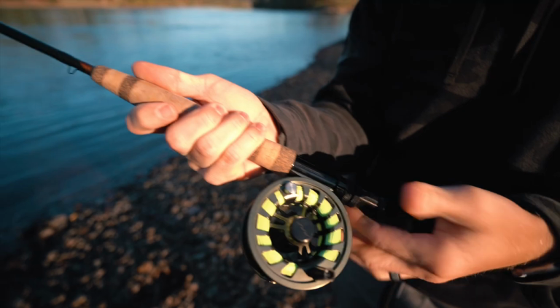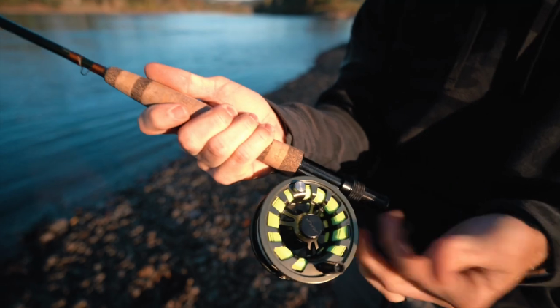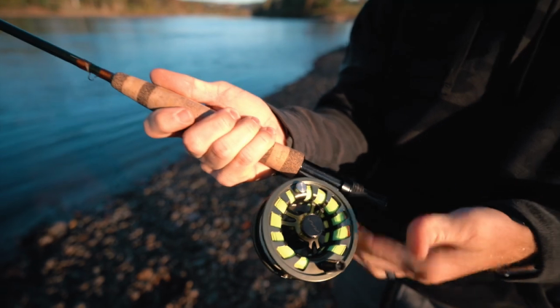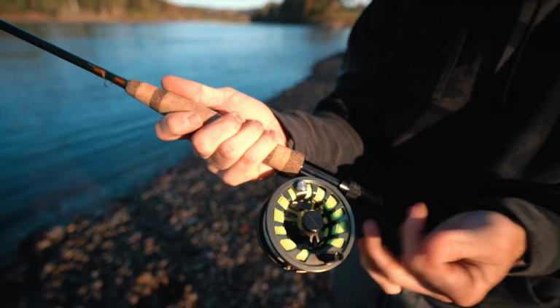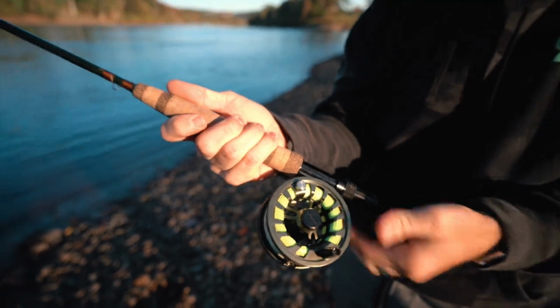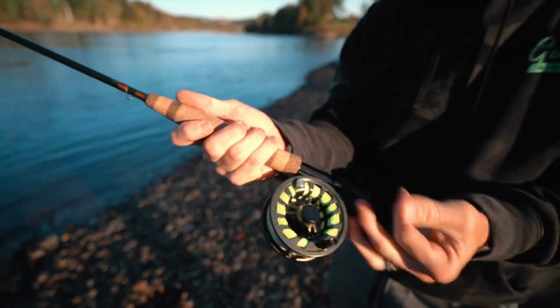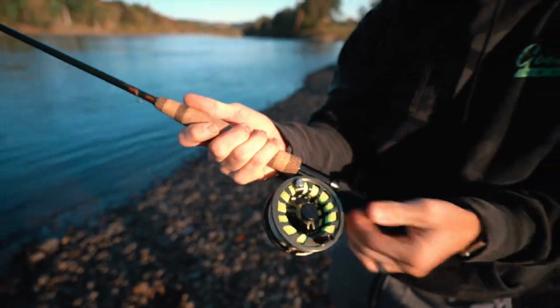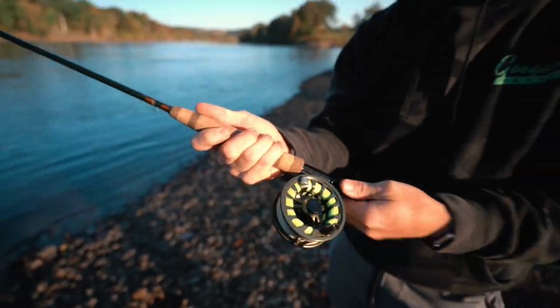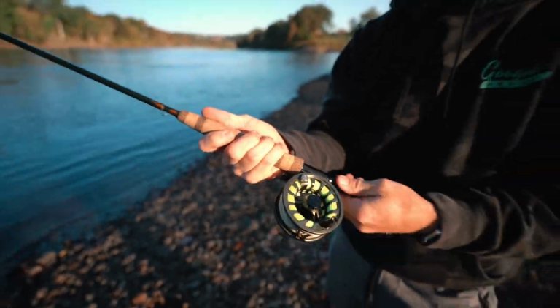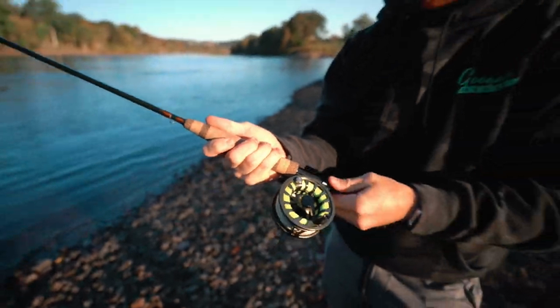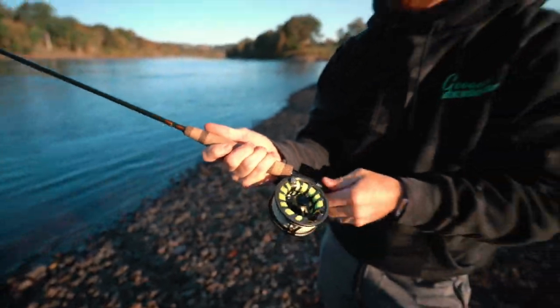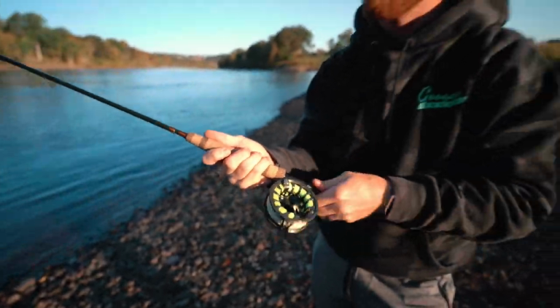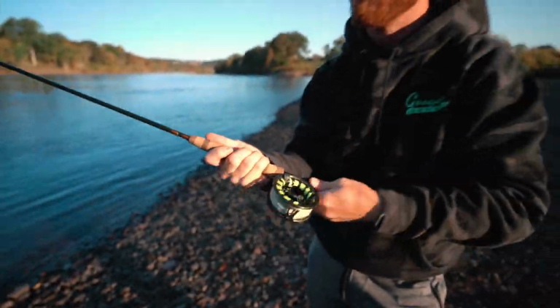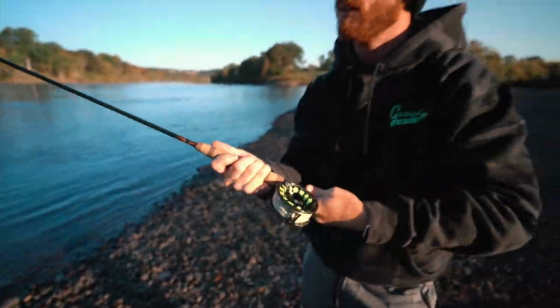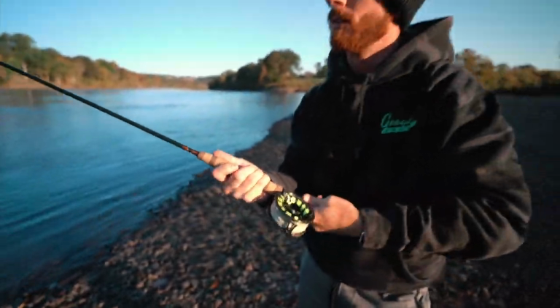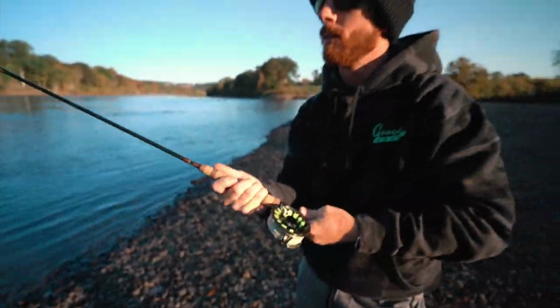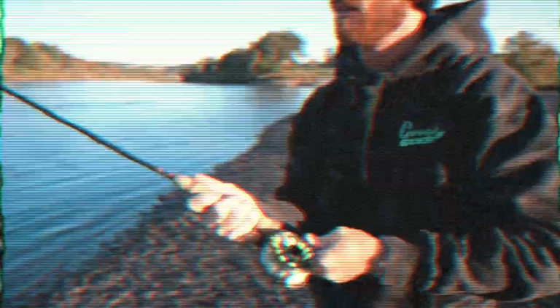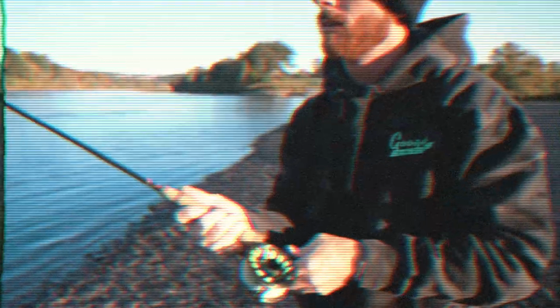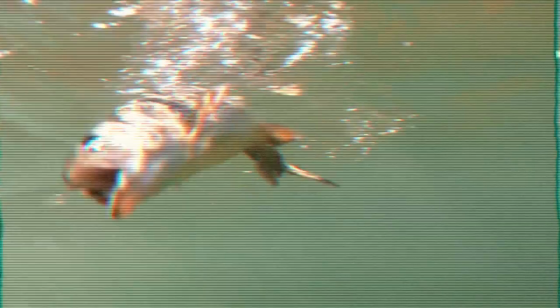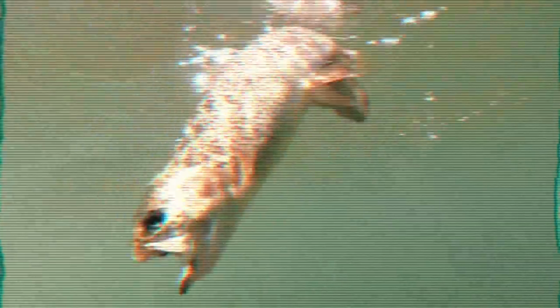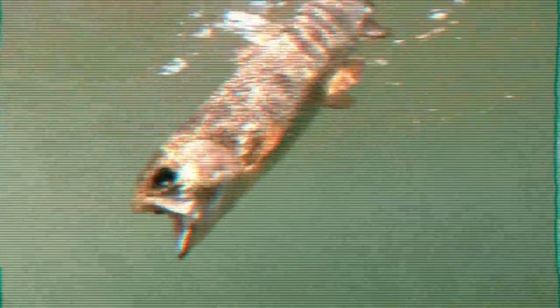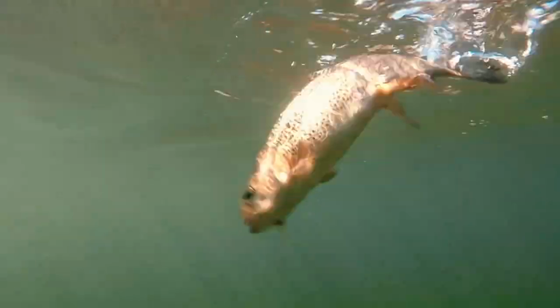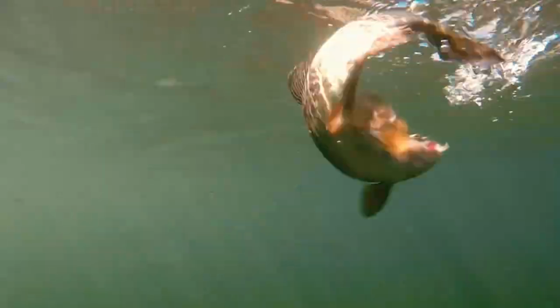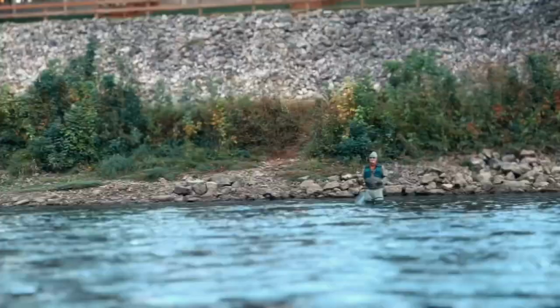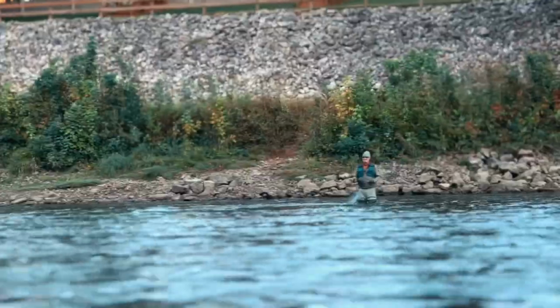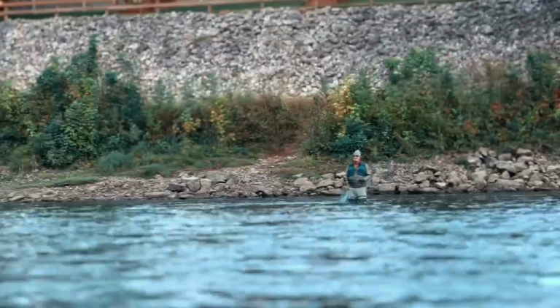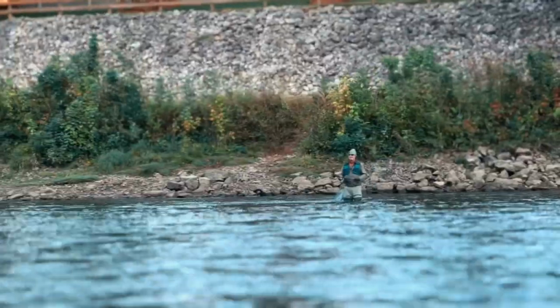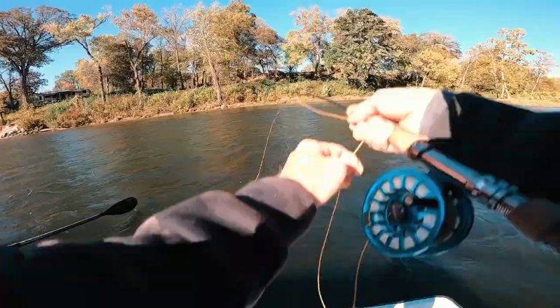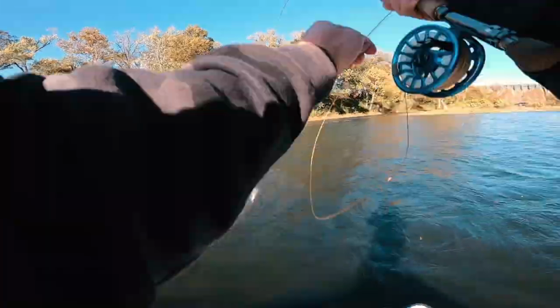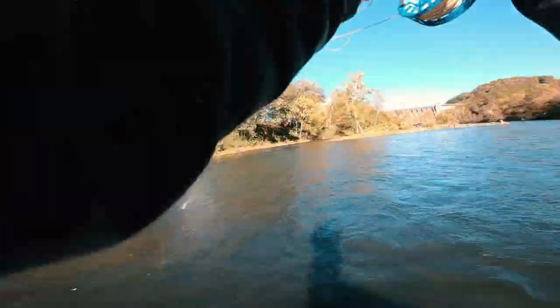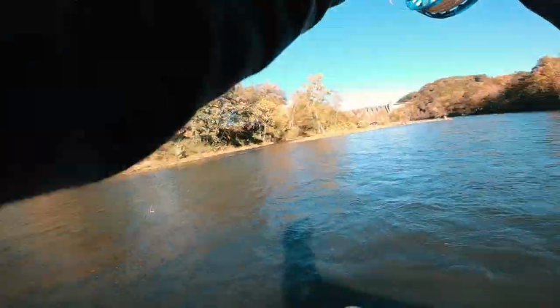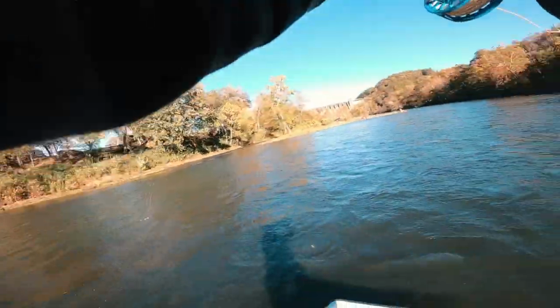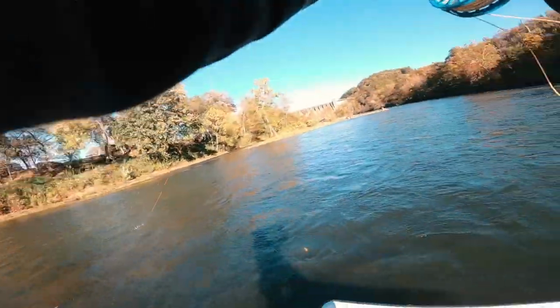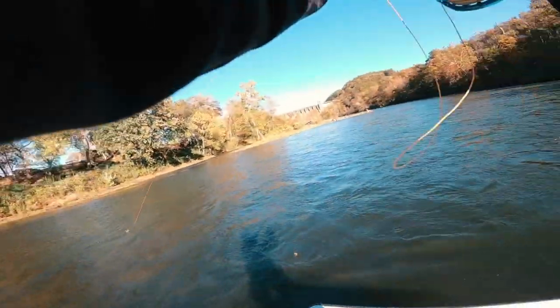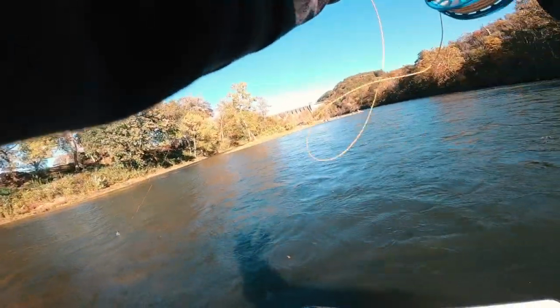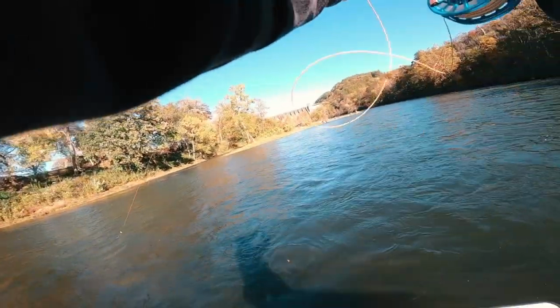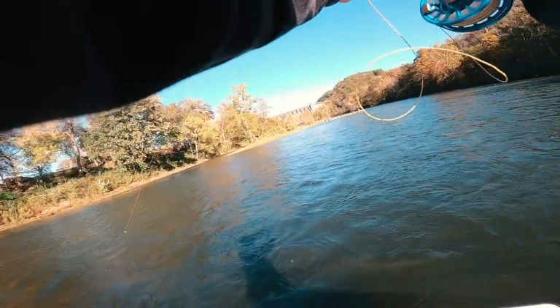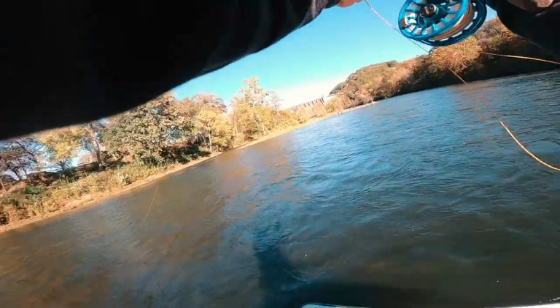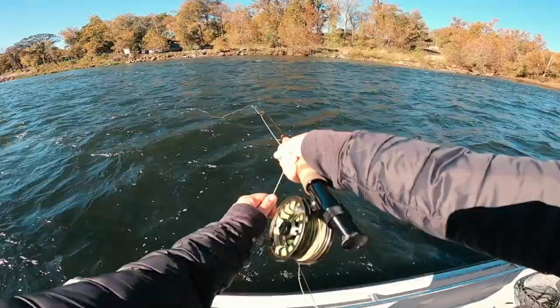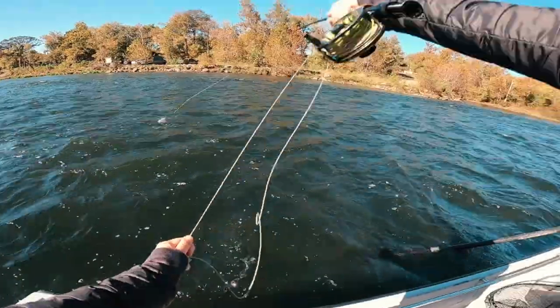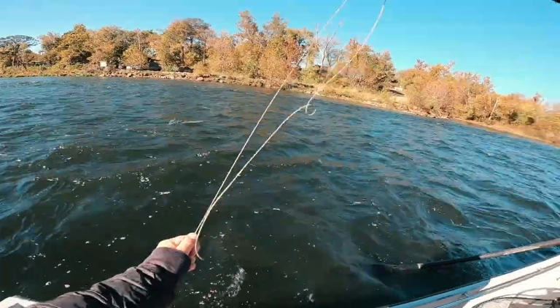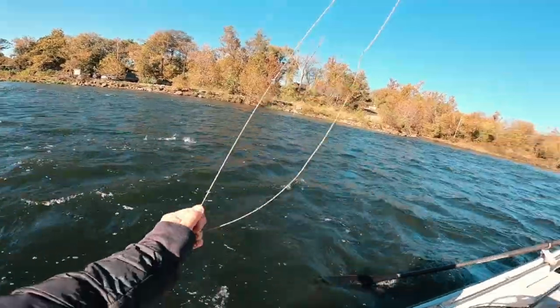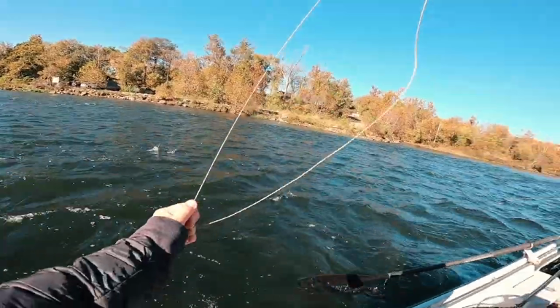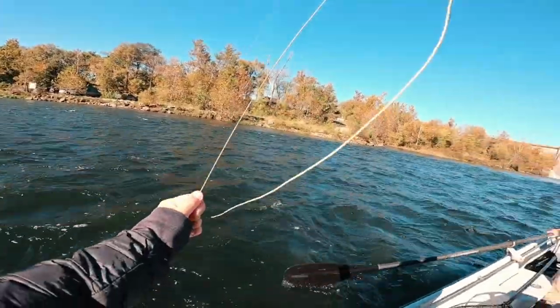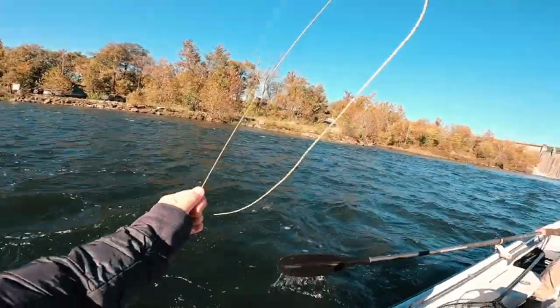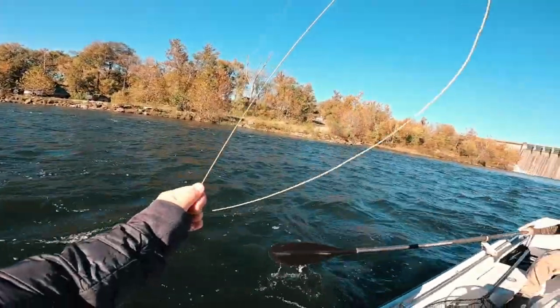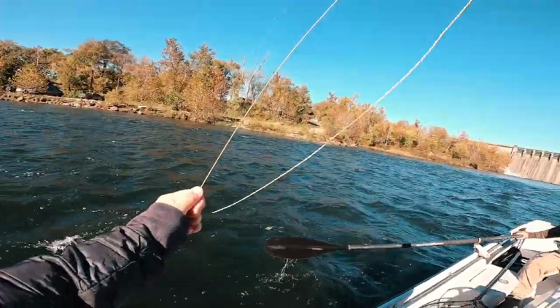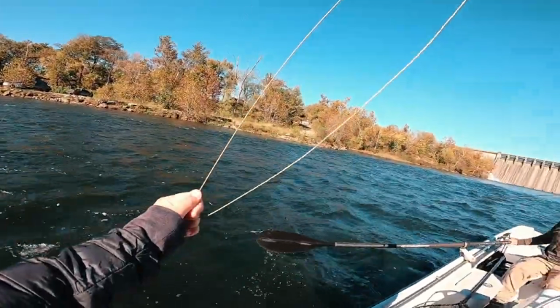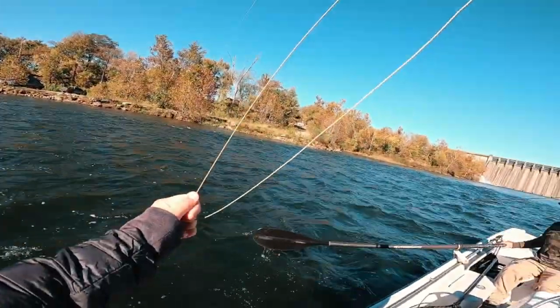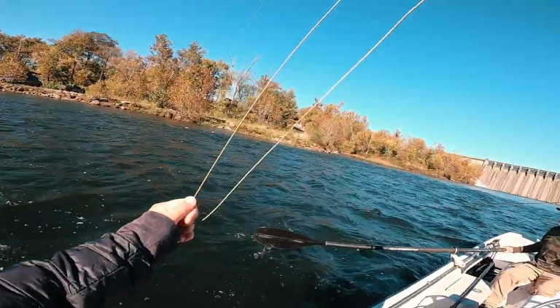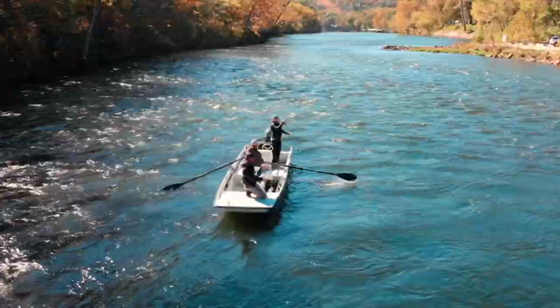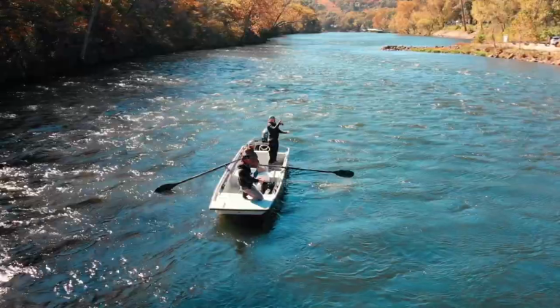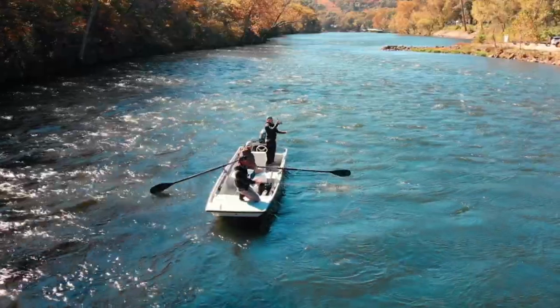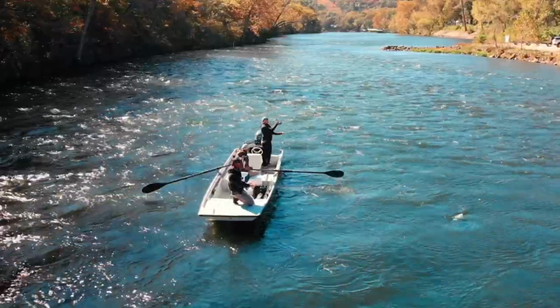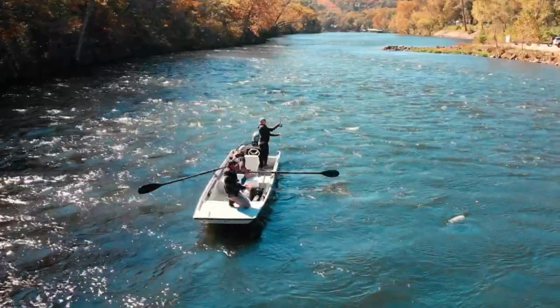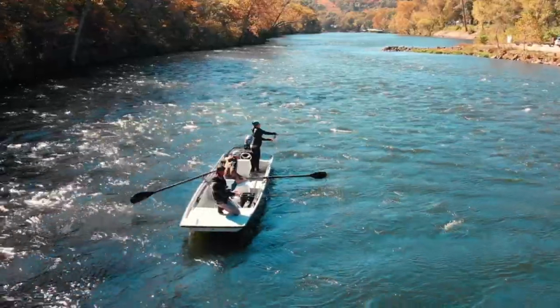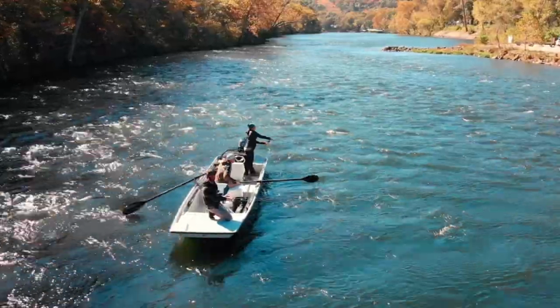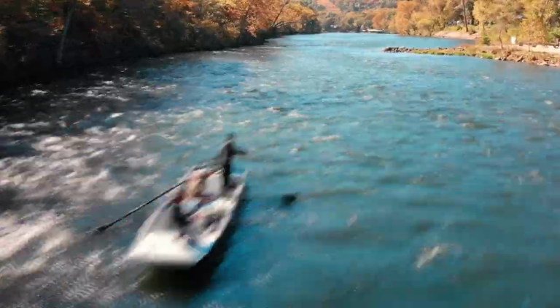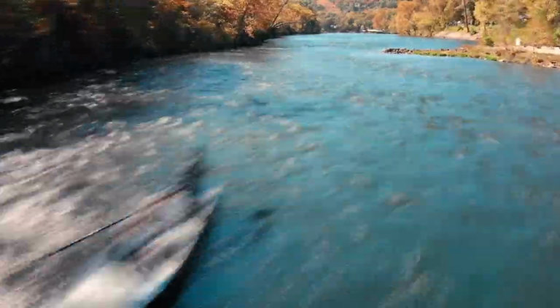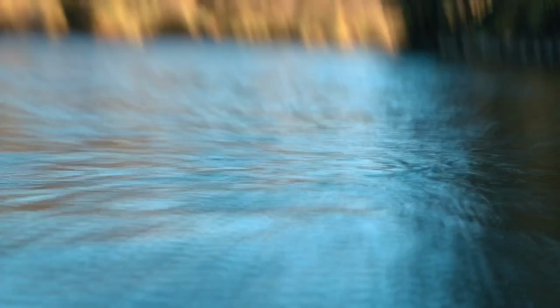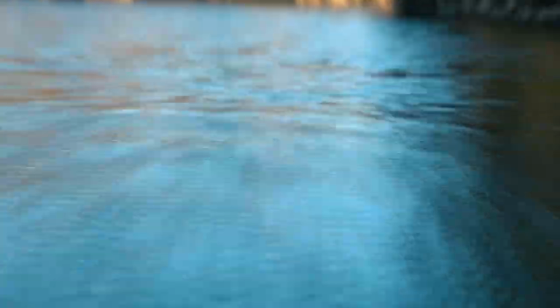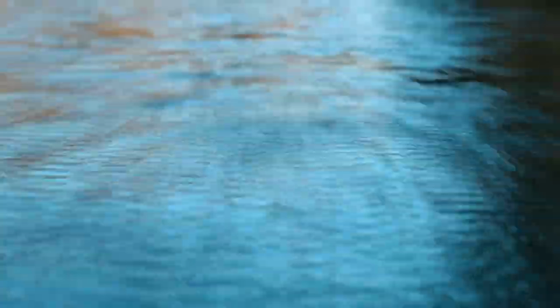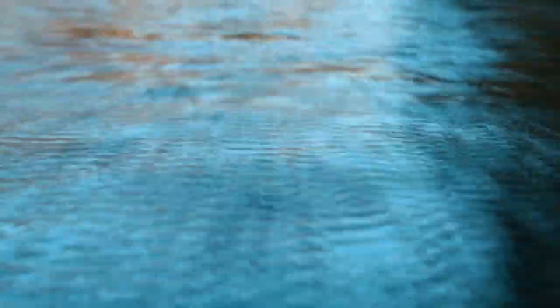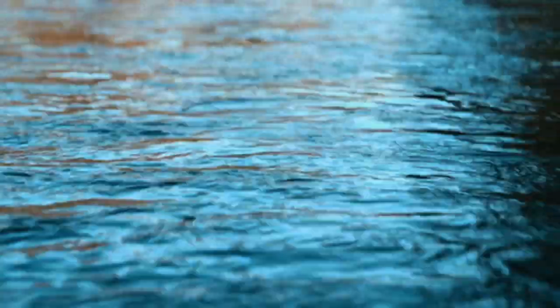This is live fishing at its finest on the White River. That's a good one. There we go. He's in the net. Let's go.